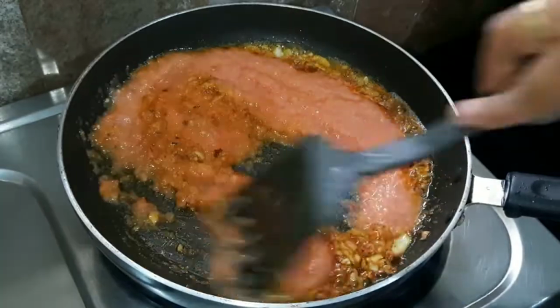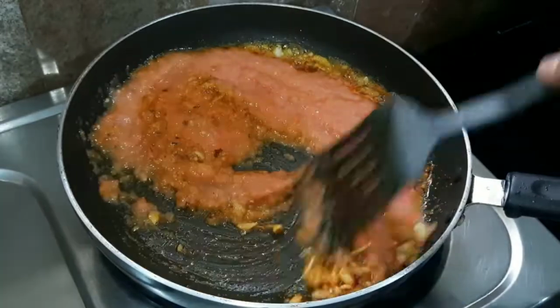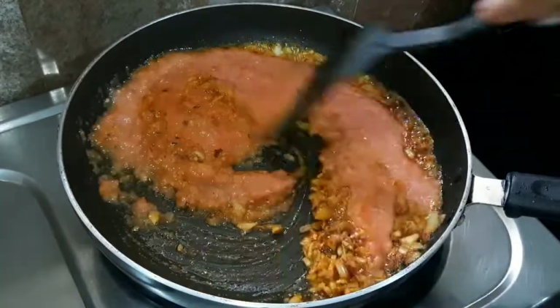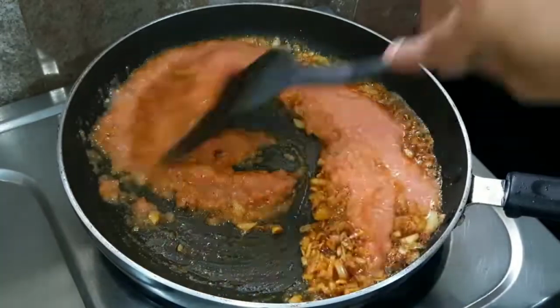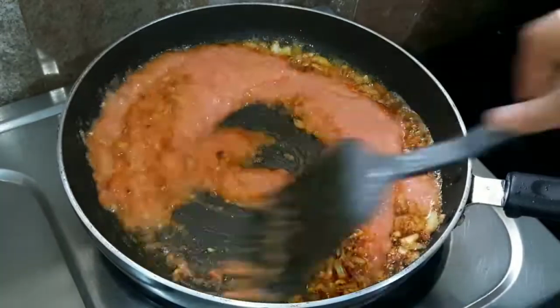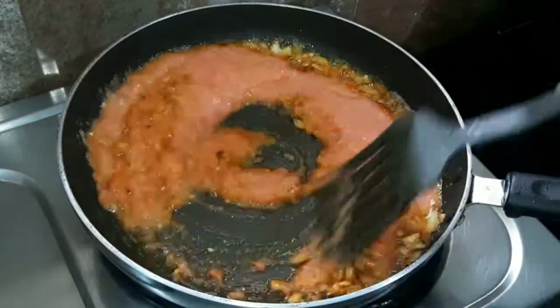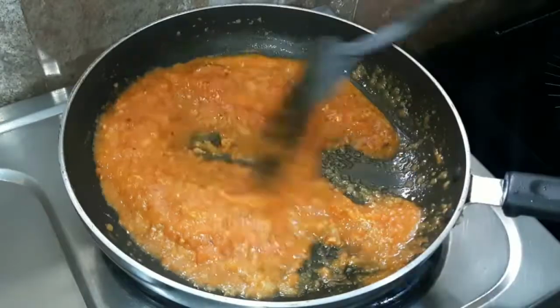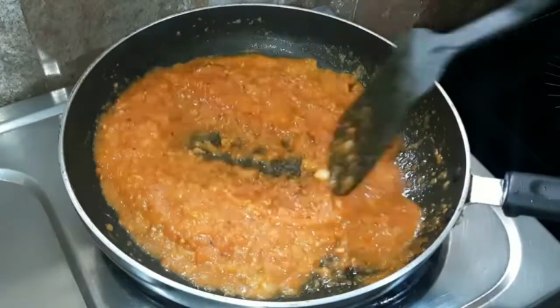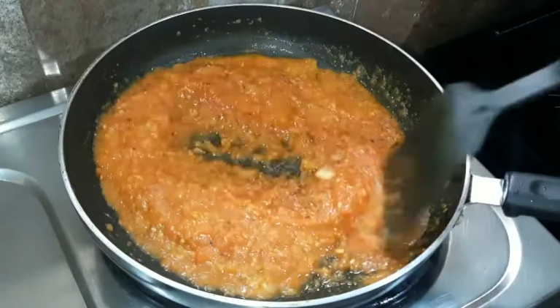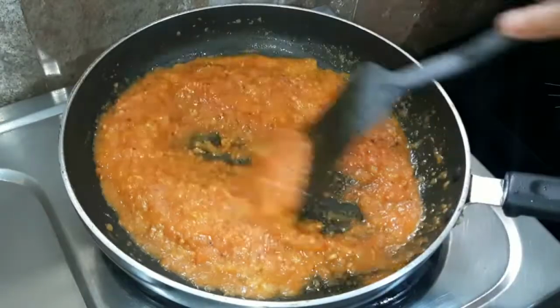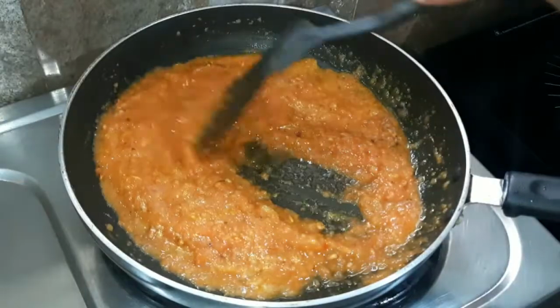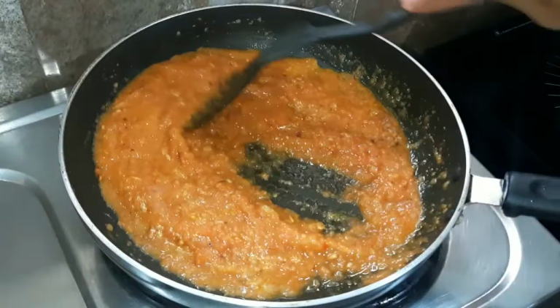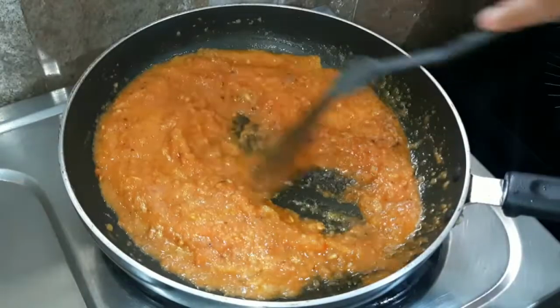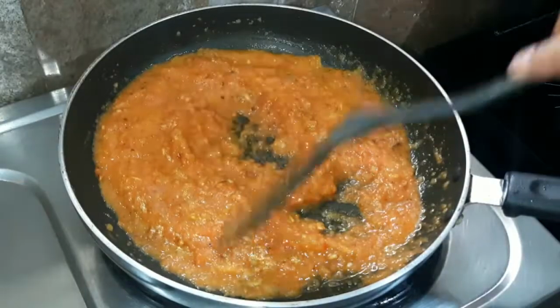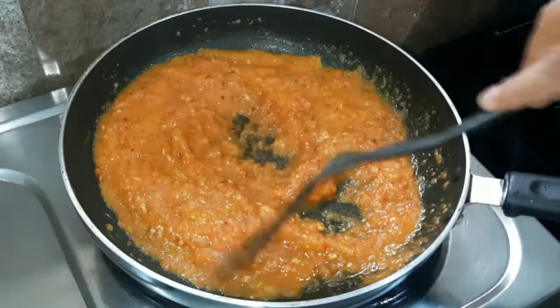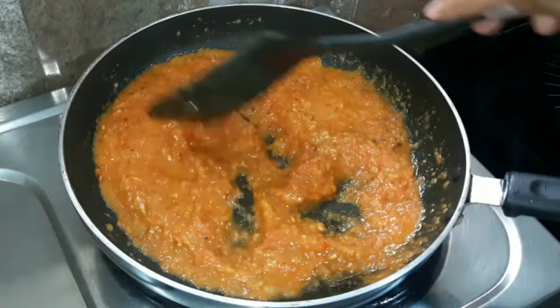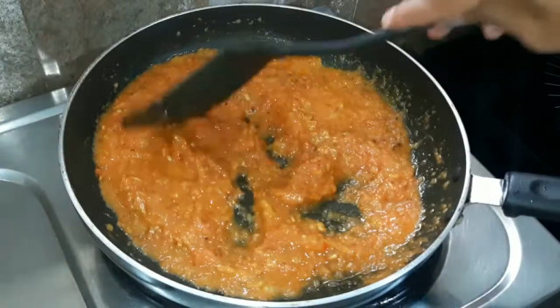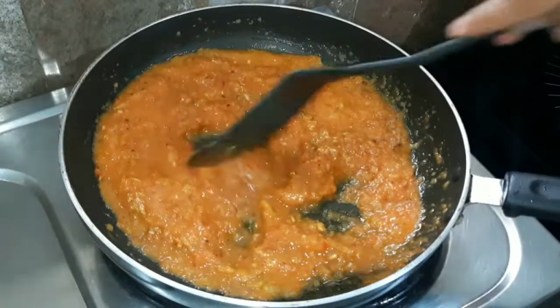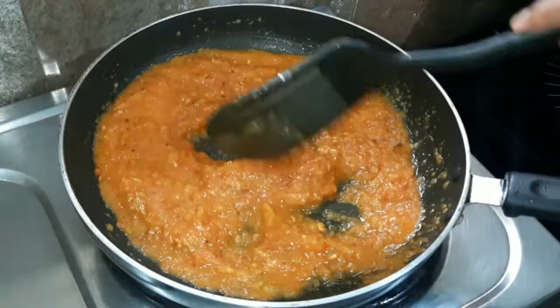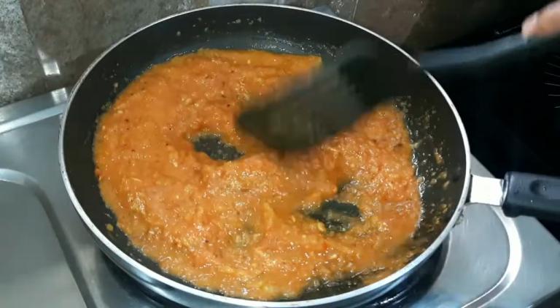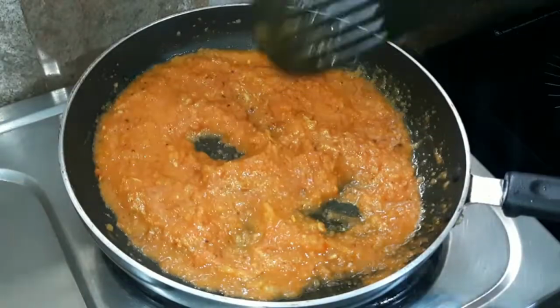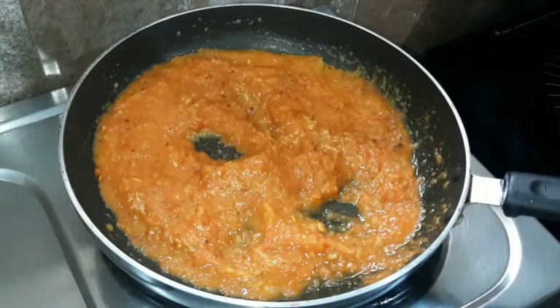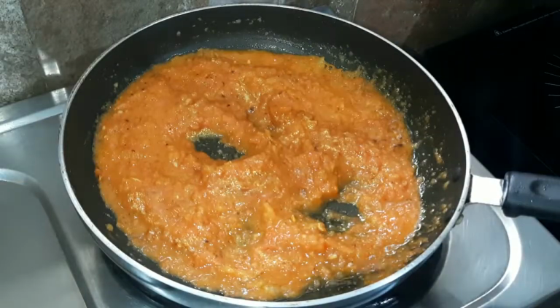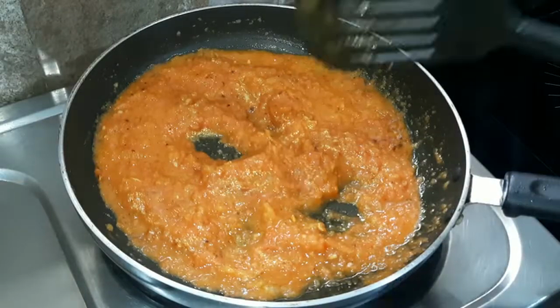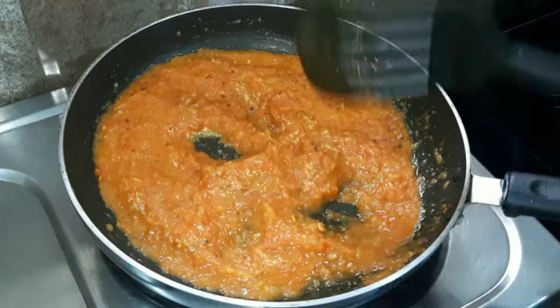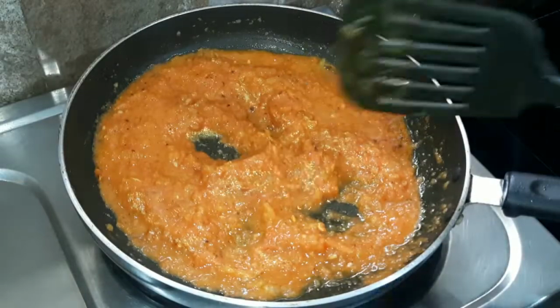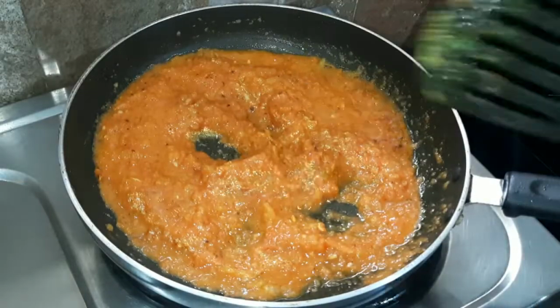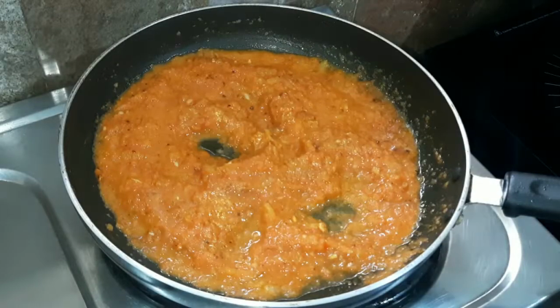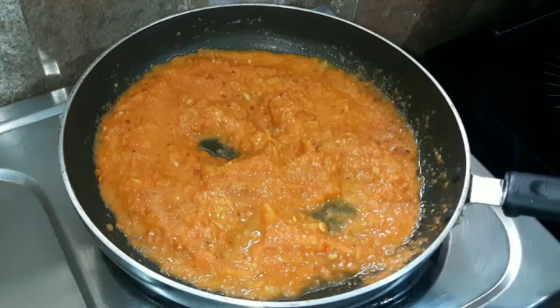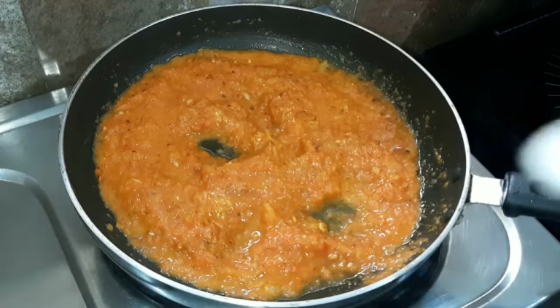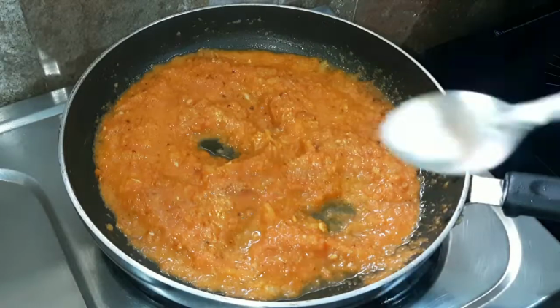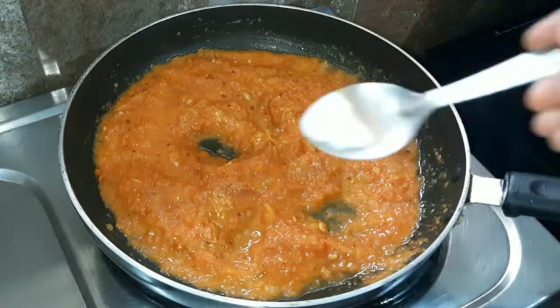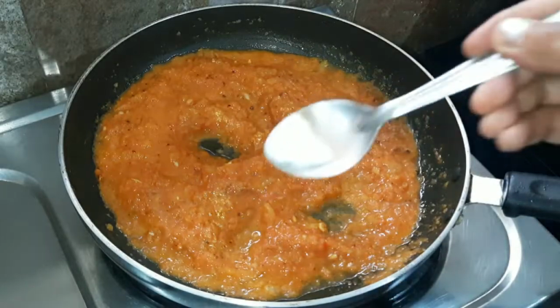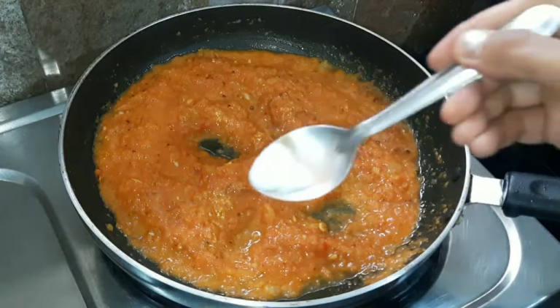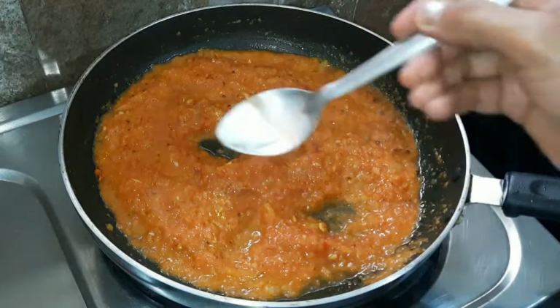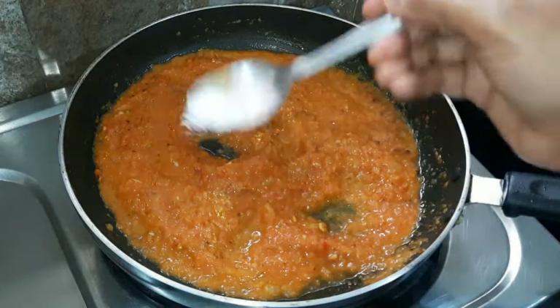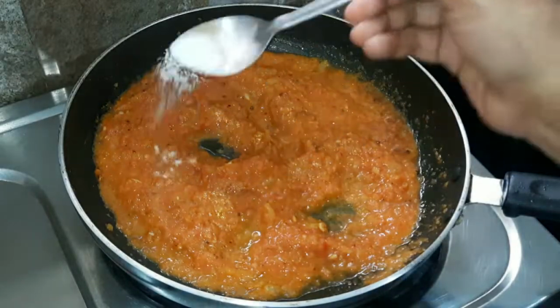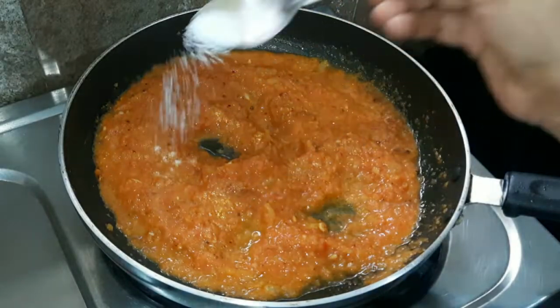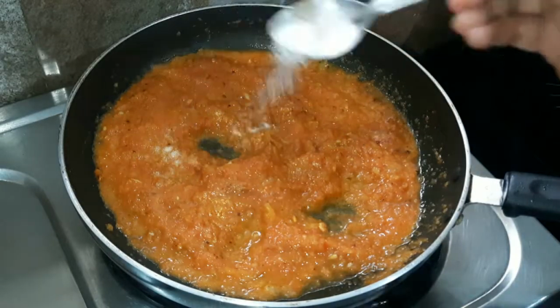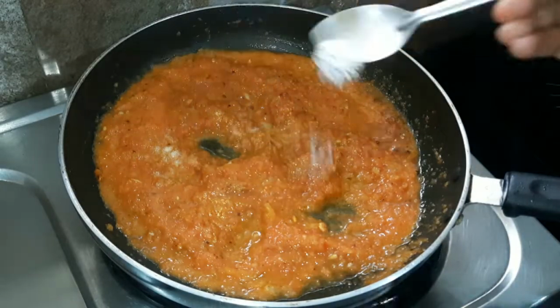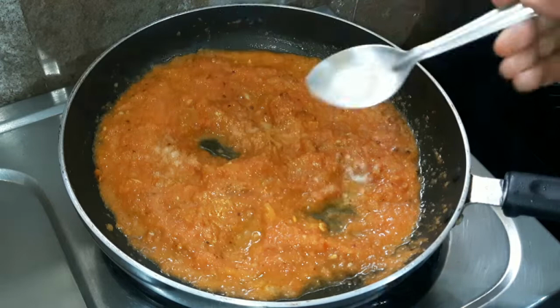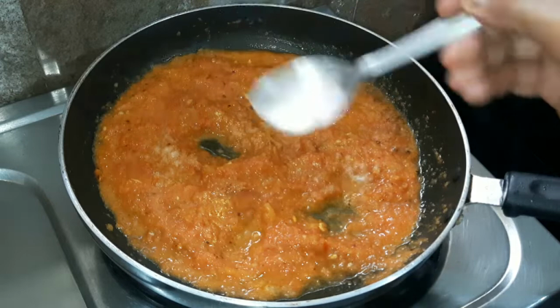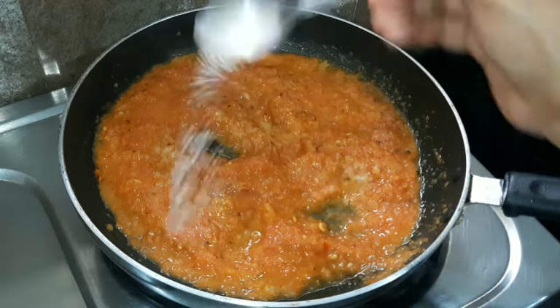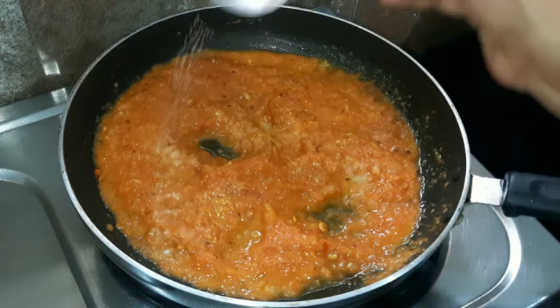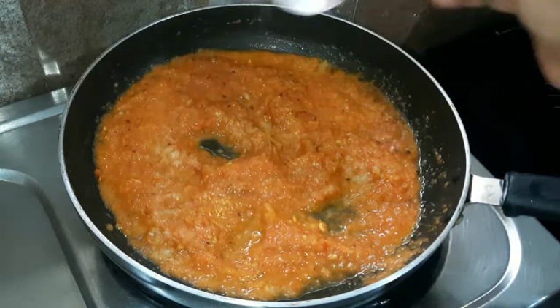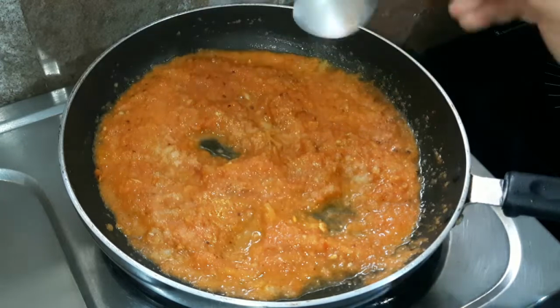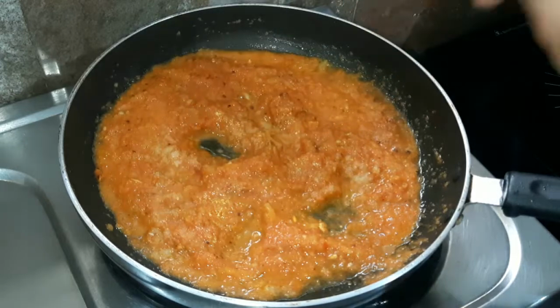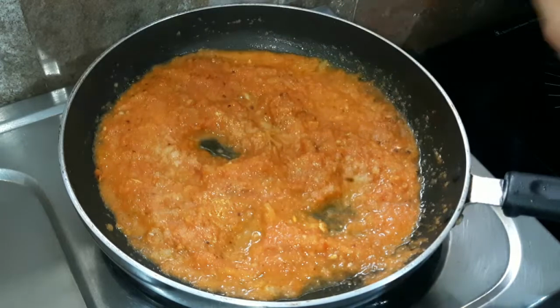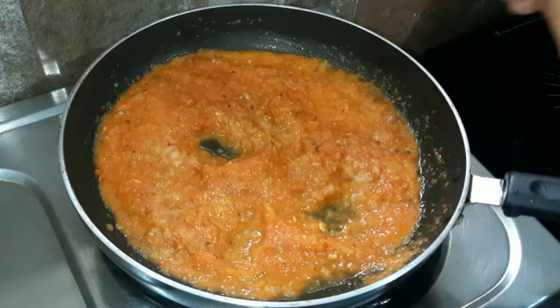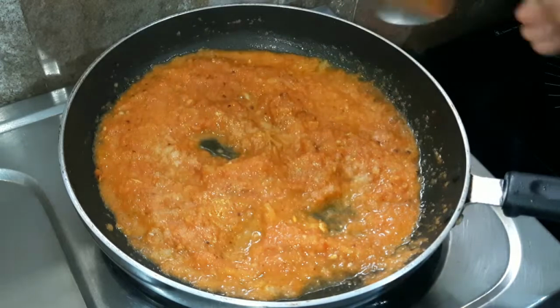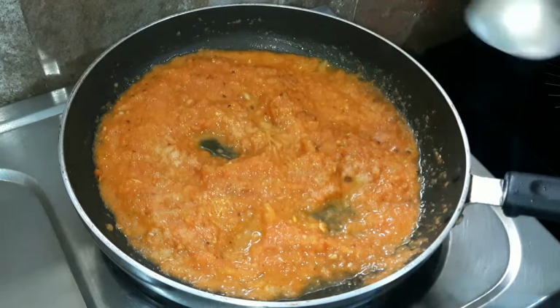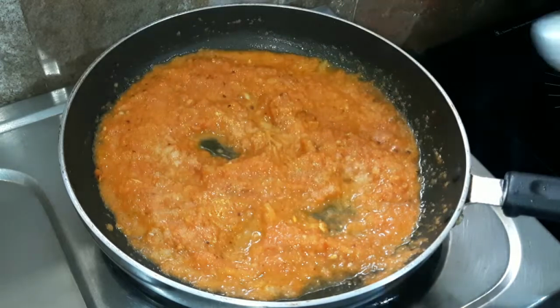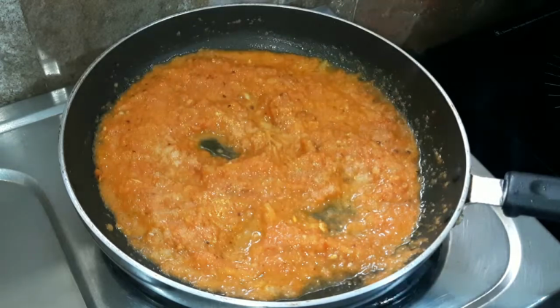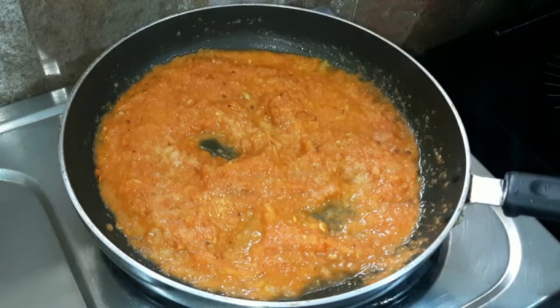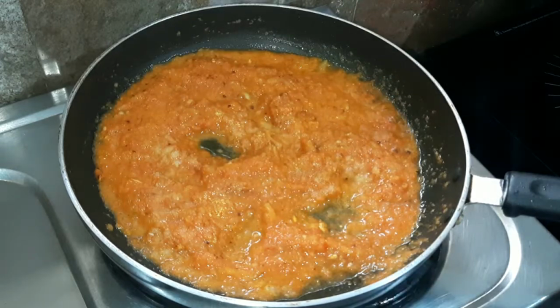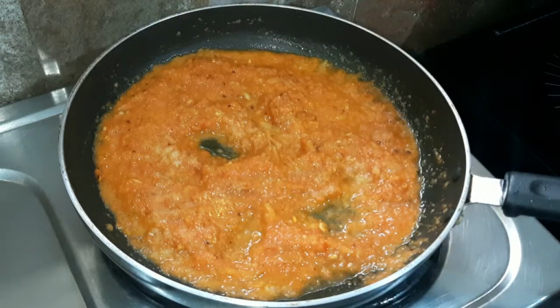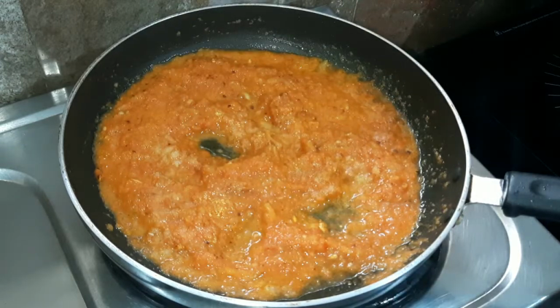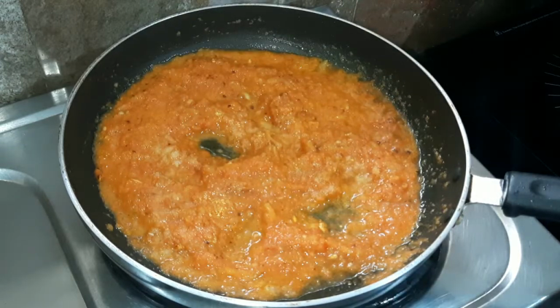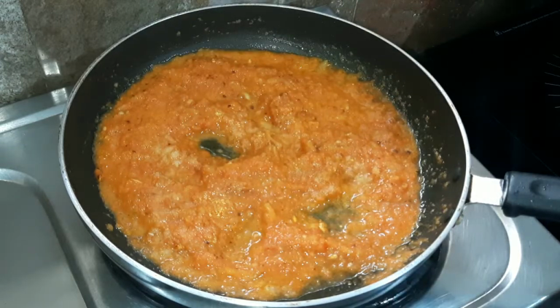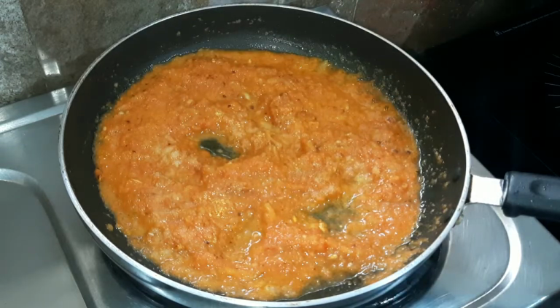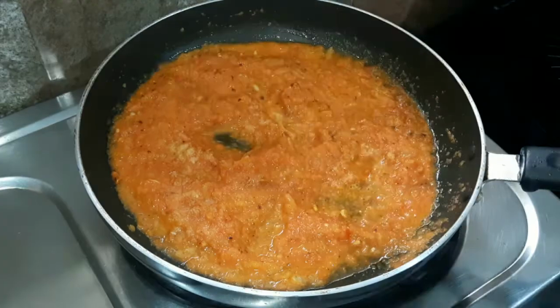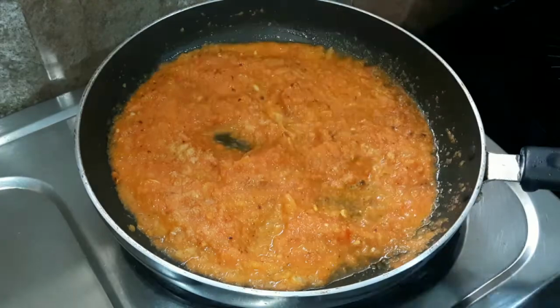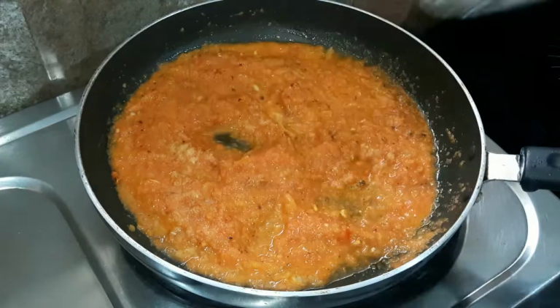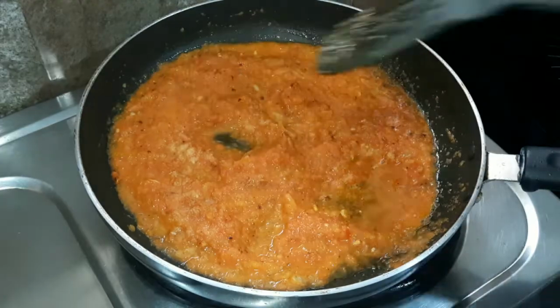We will mix everything together well. After mixing, we continue to stir the sauce thoroughly.